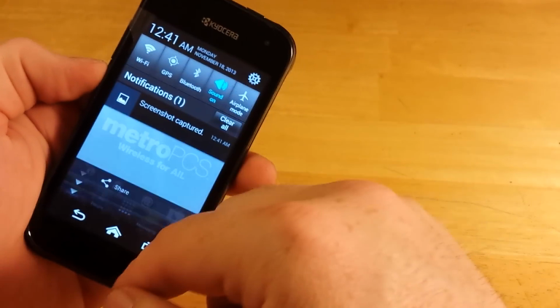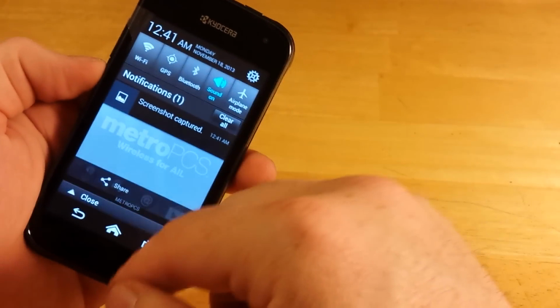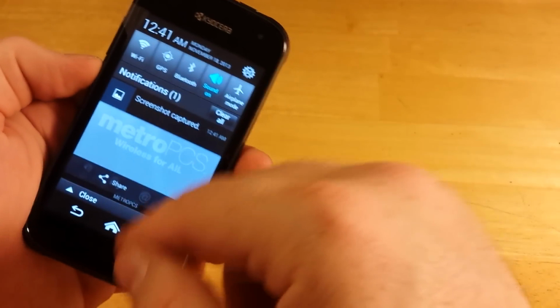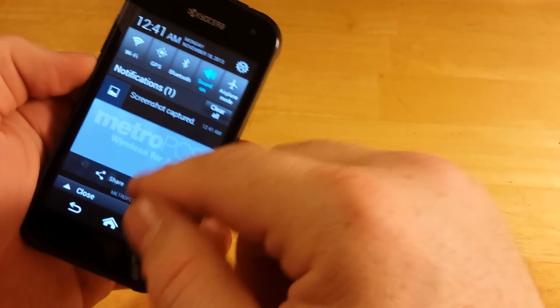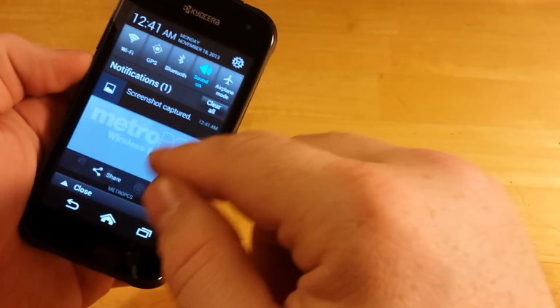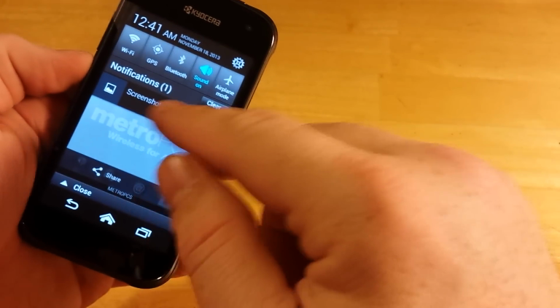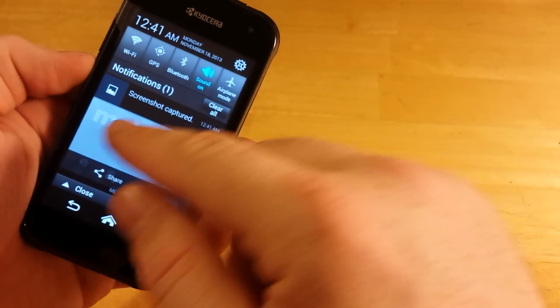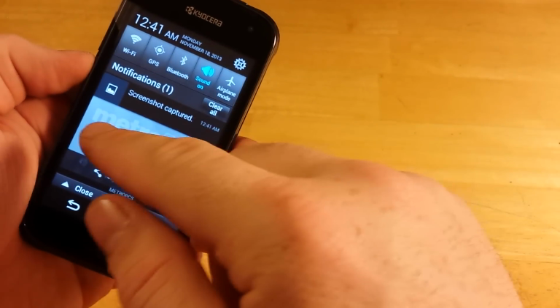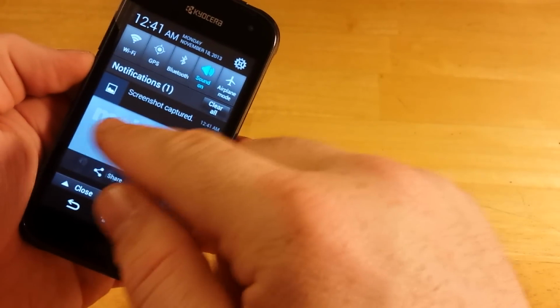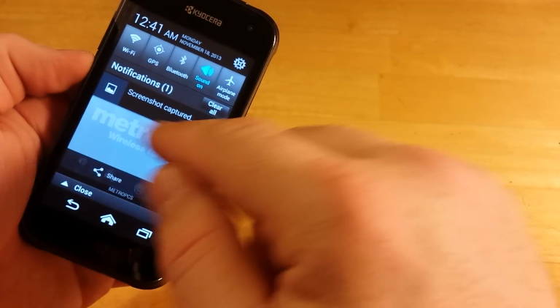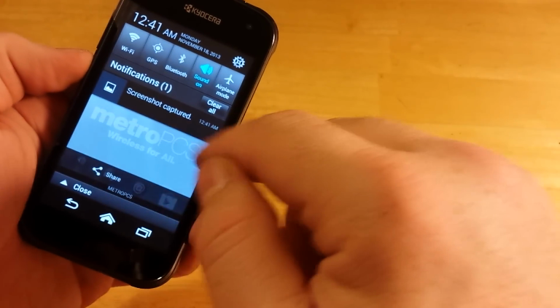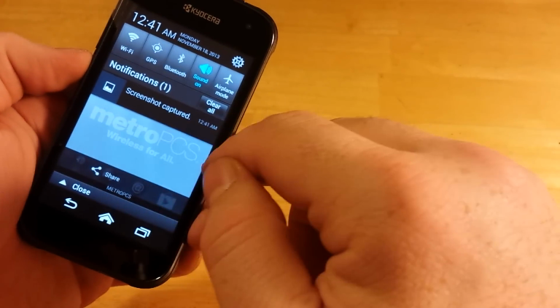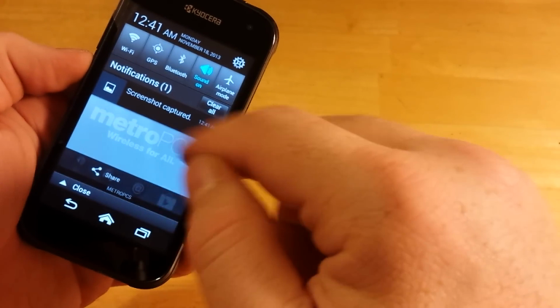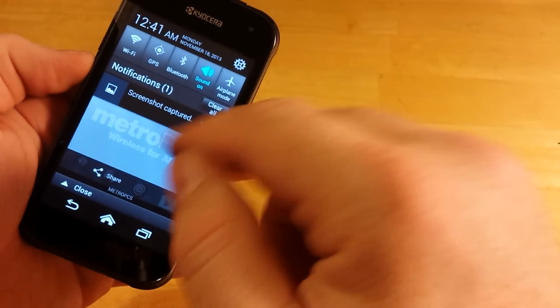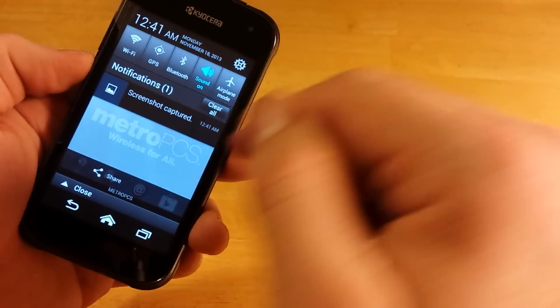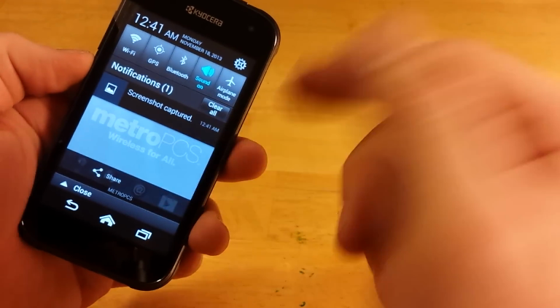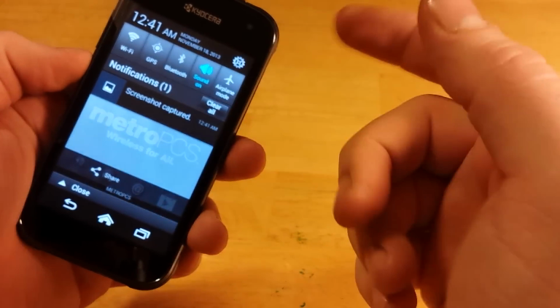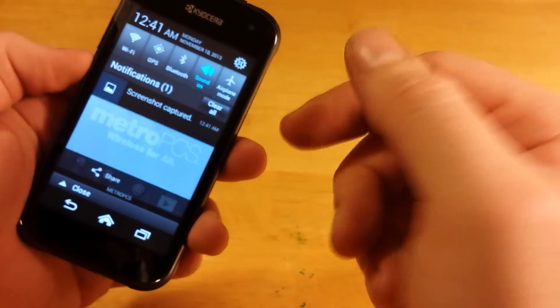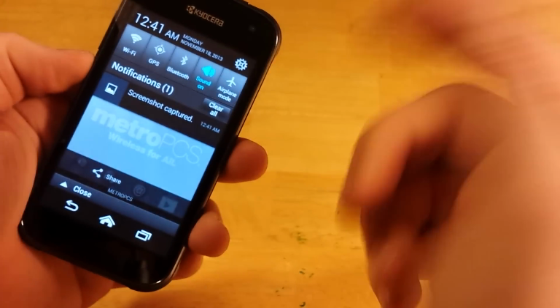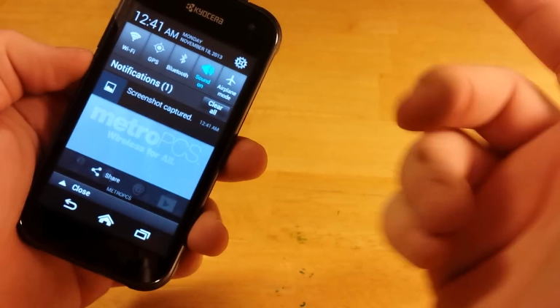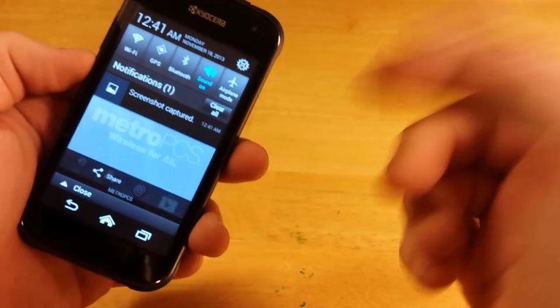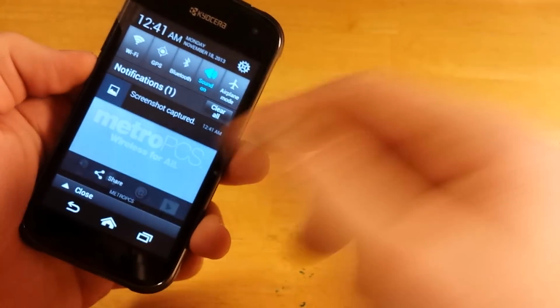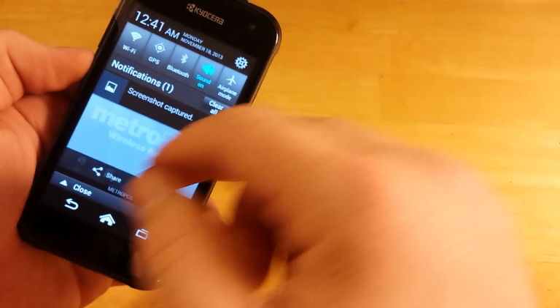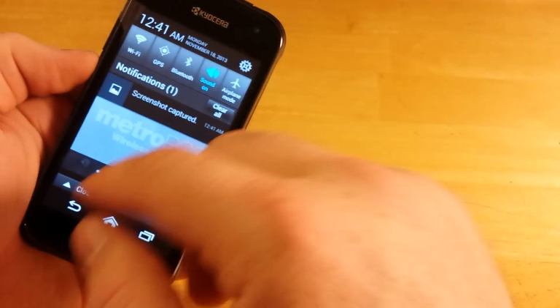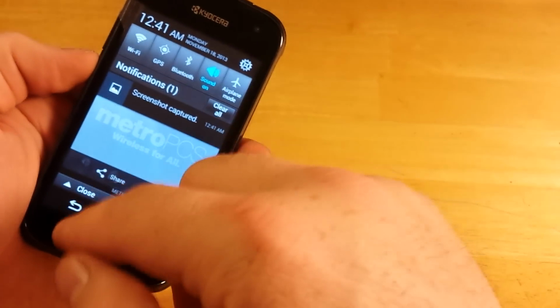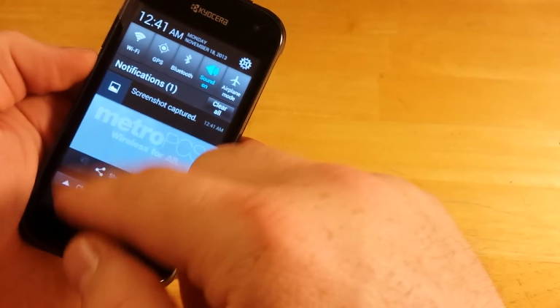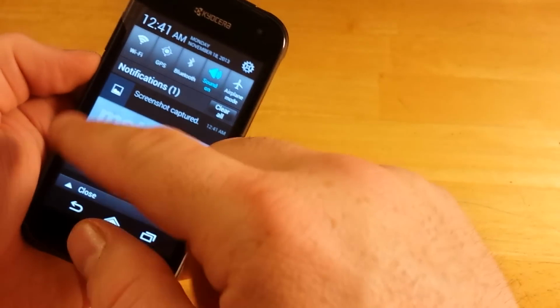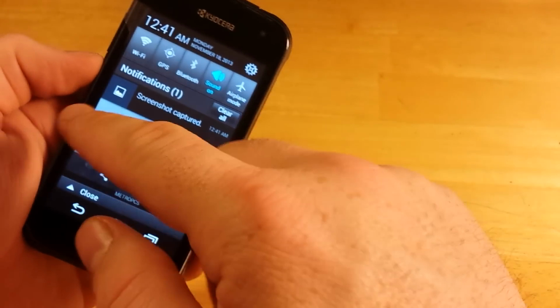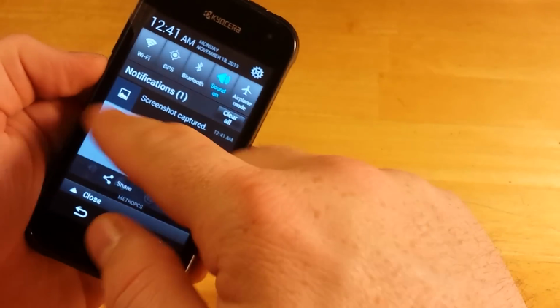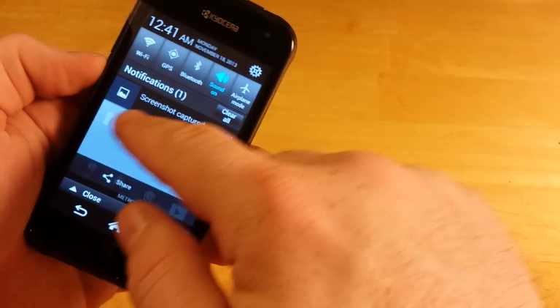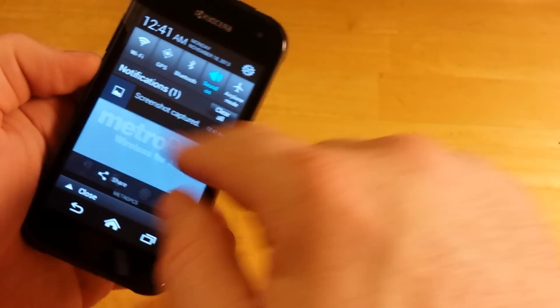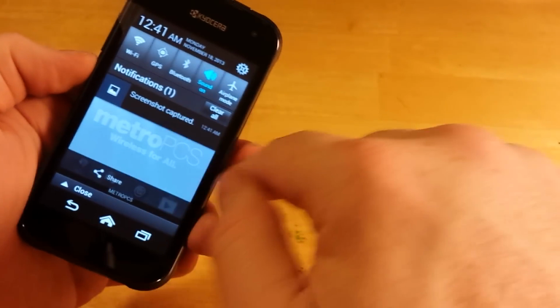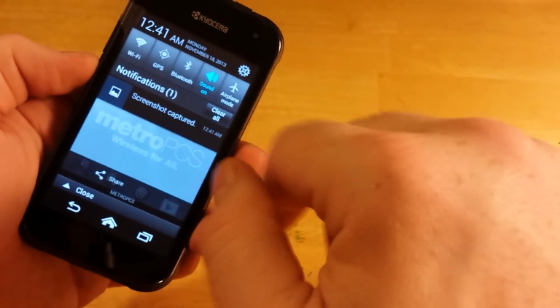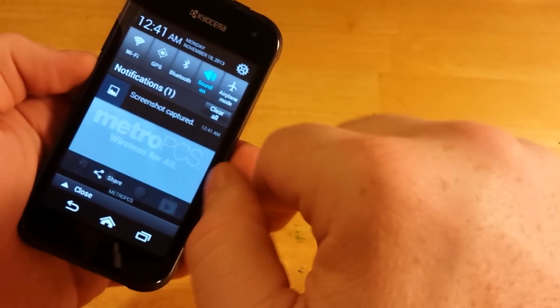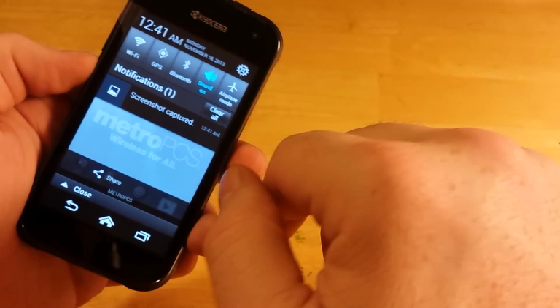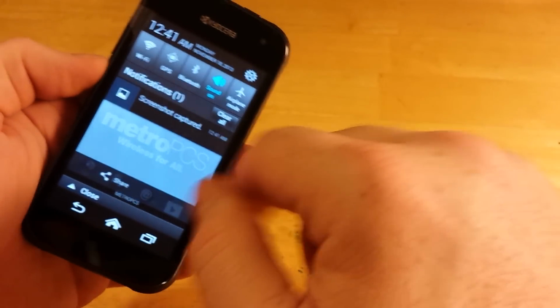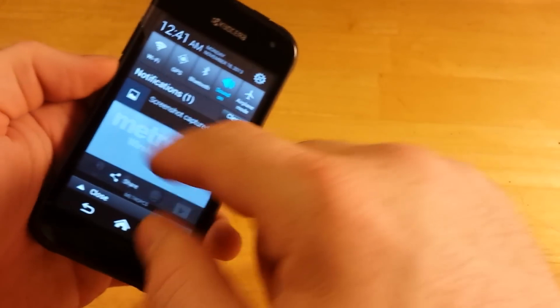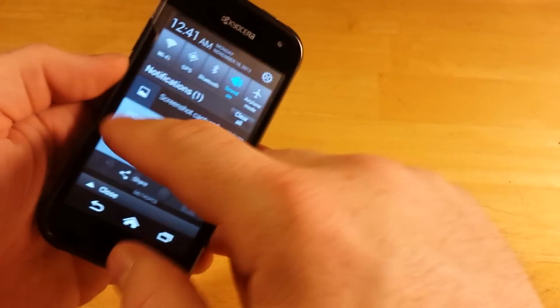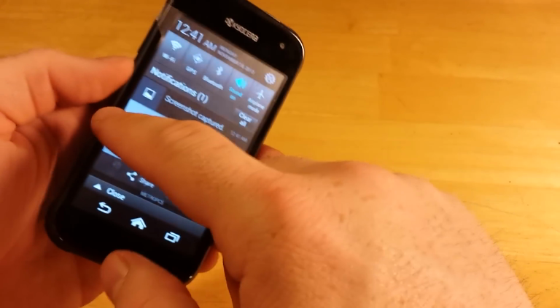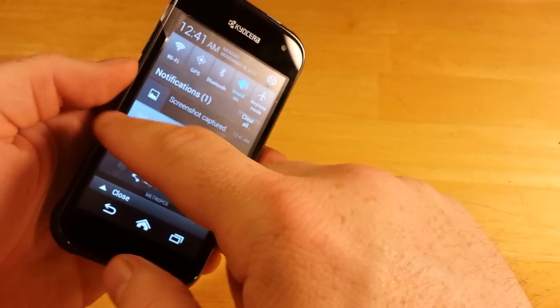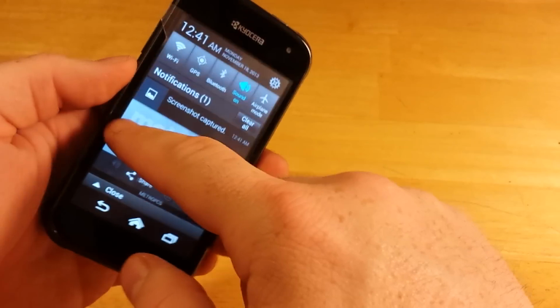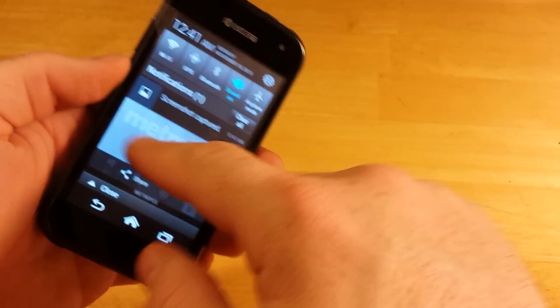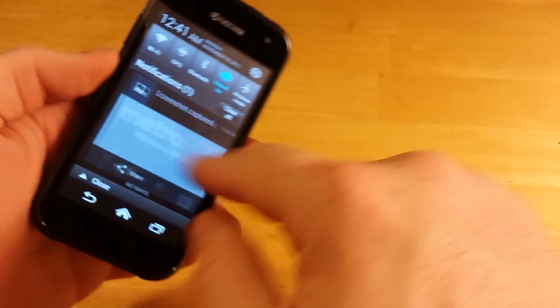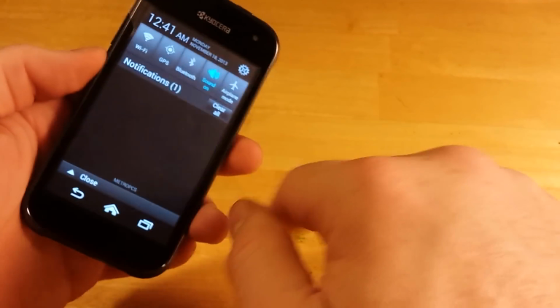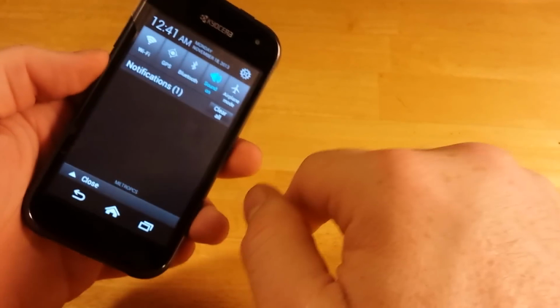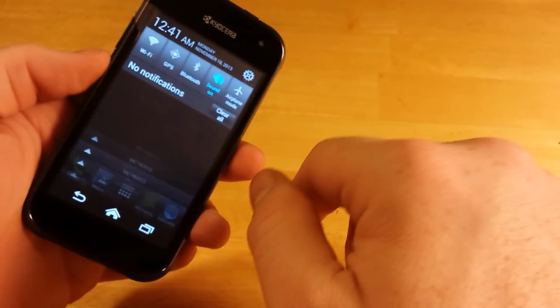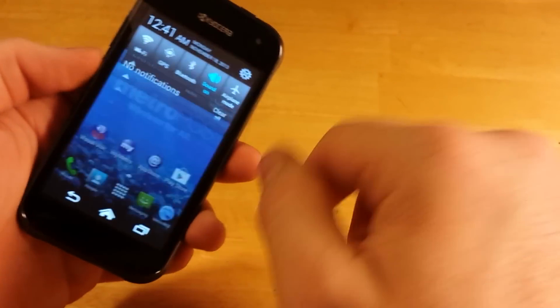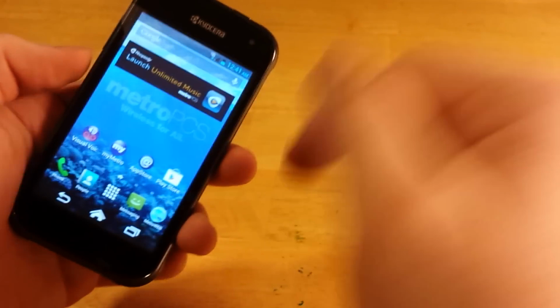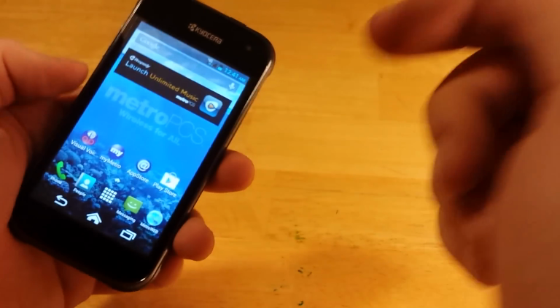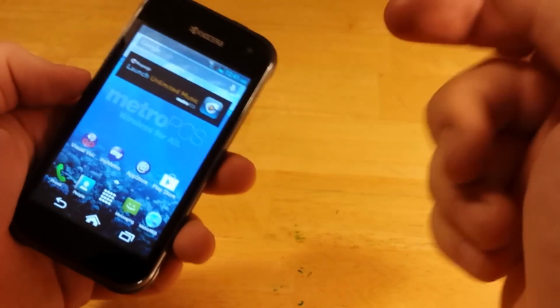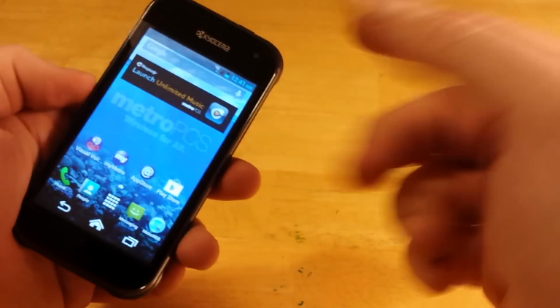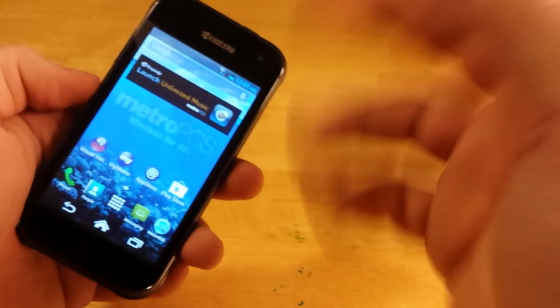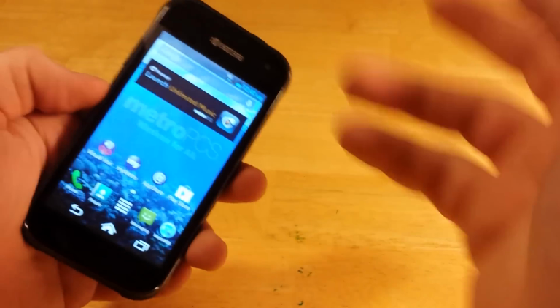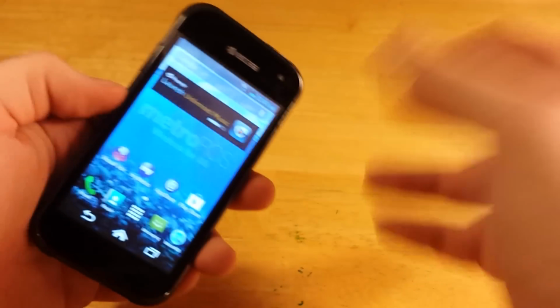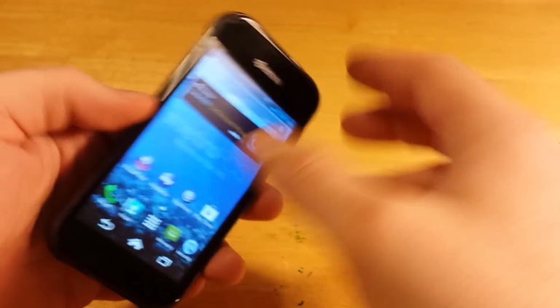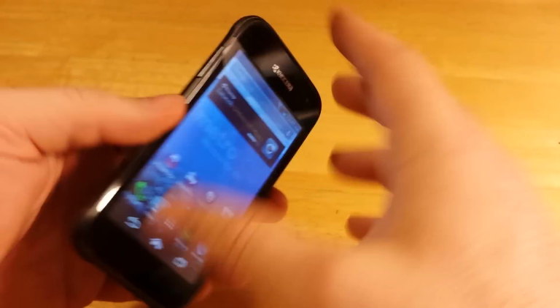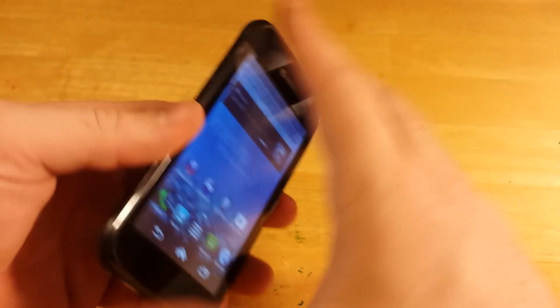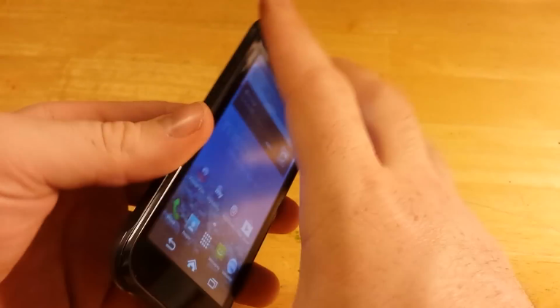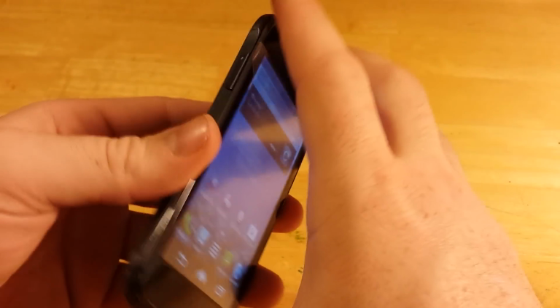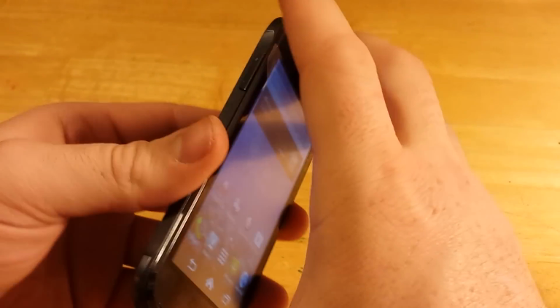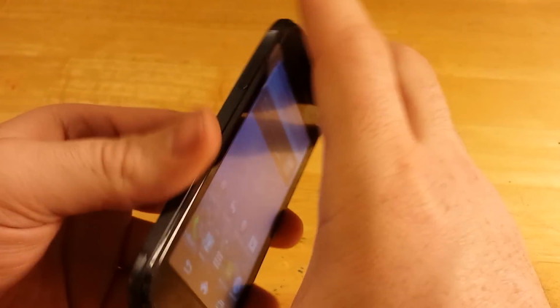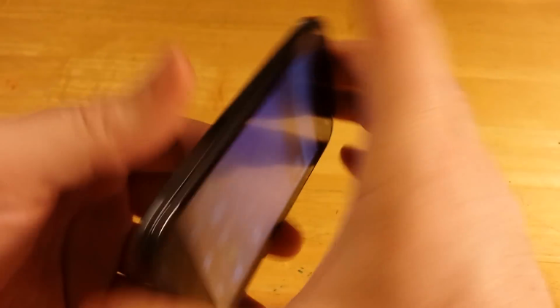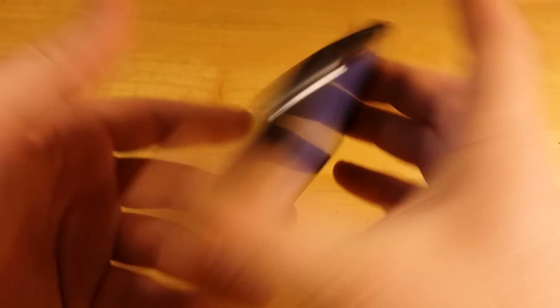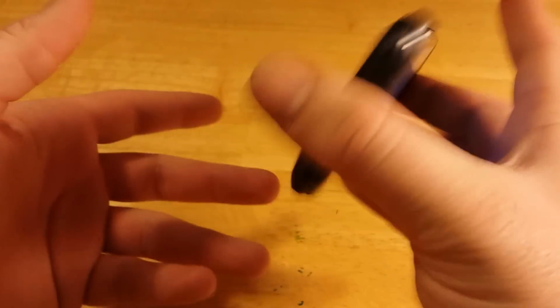And as you can see, that screenshot was captured. Thanks for watching — make sure to subscribe to my channel and hit like.